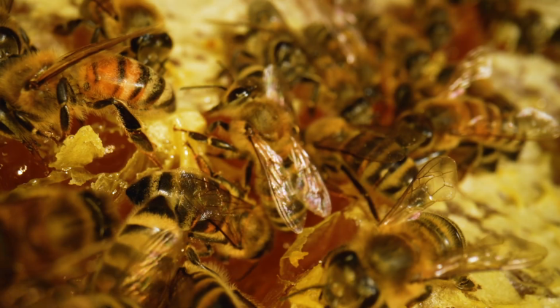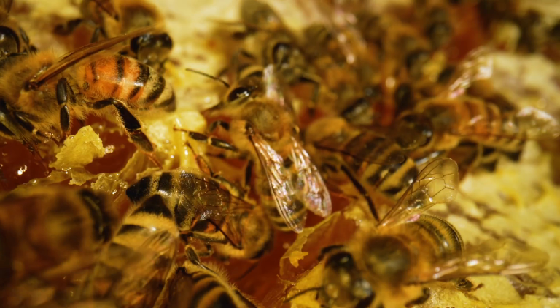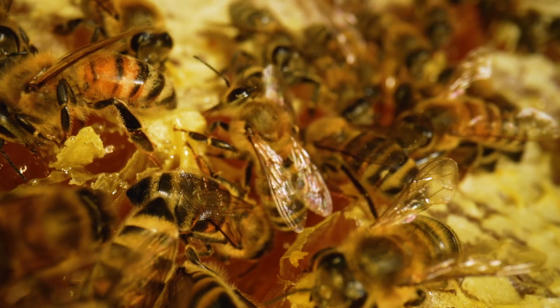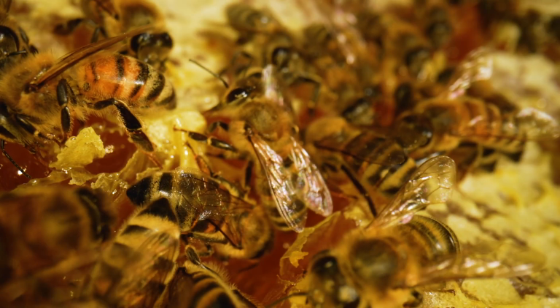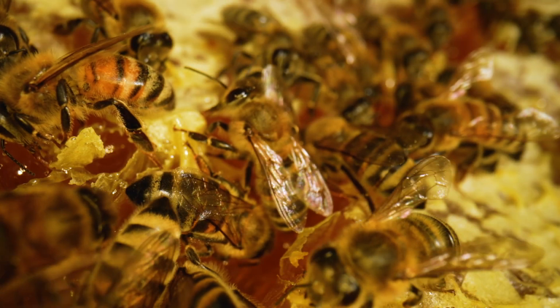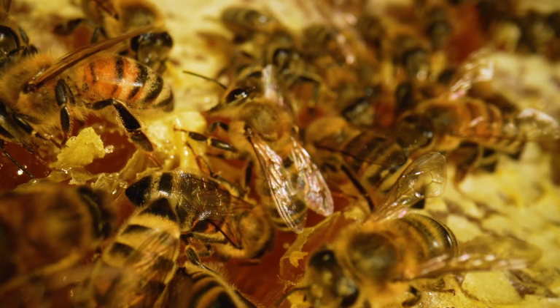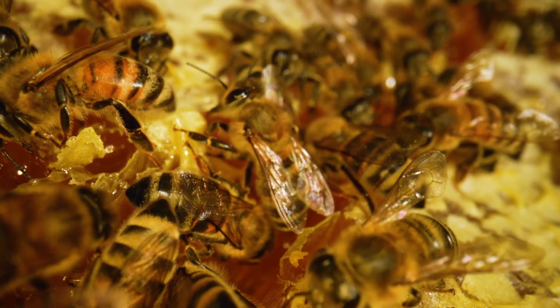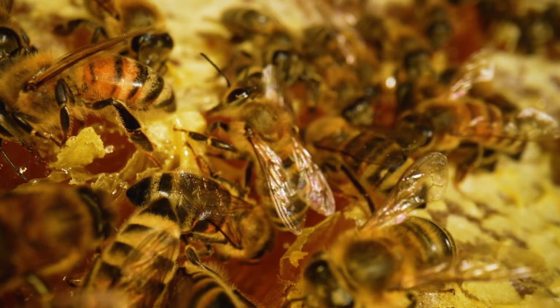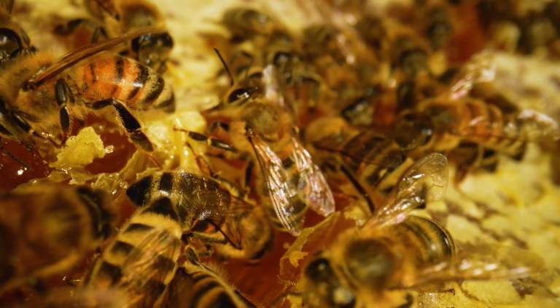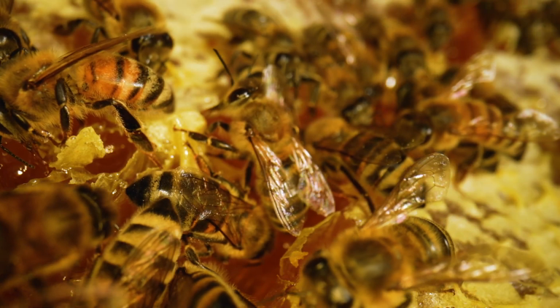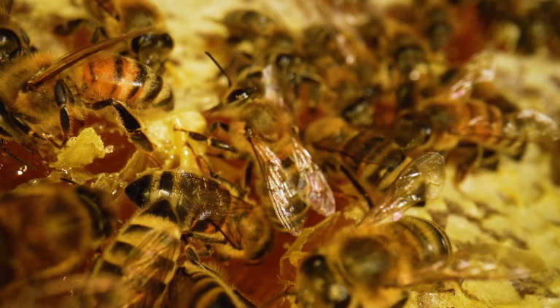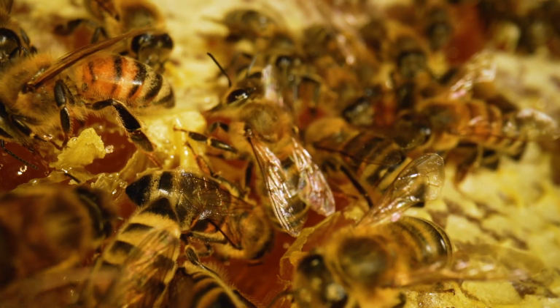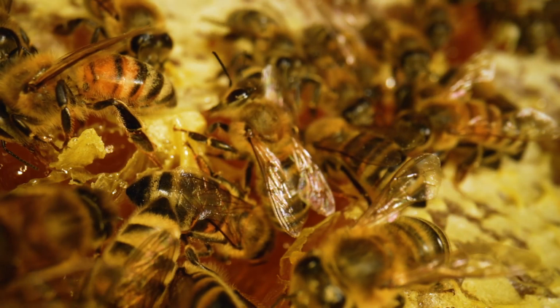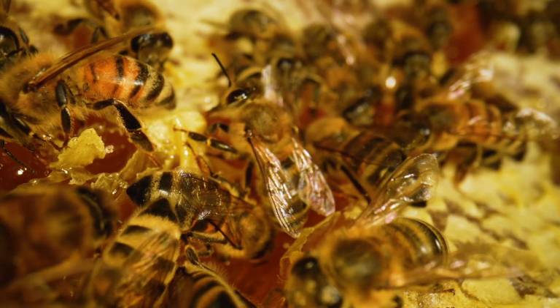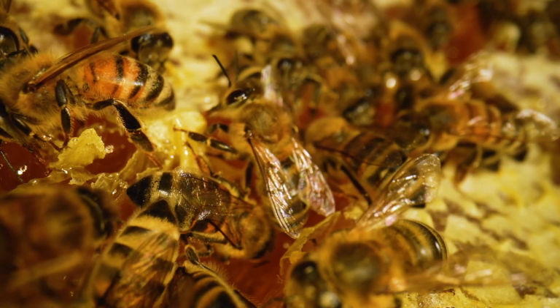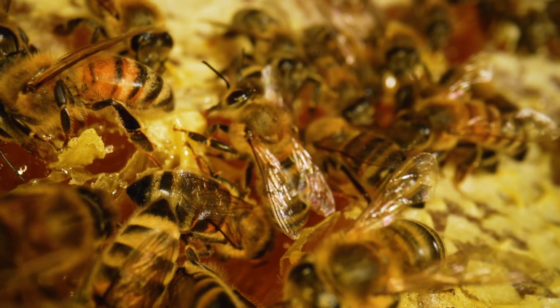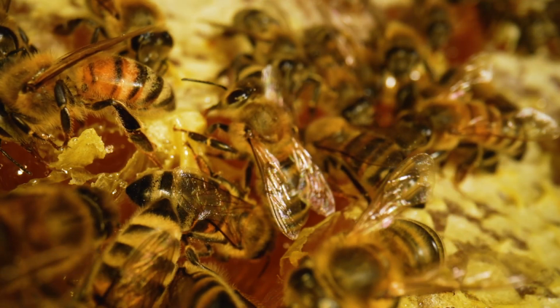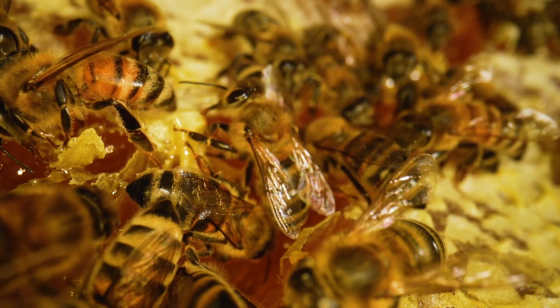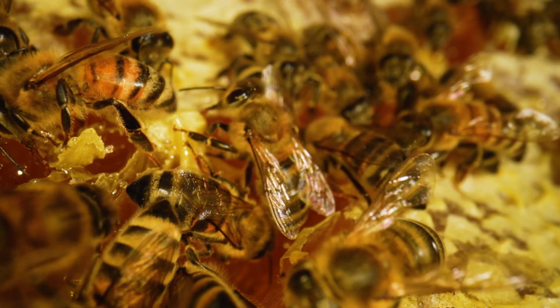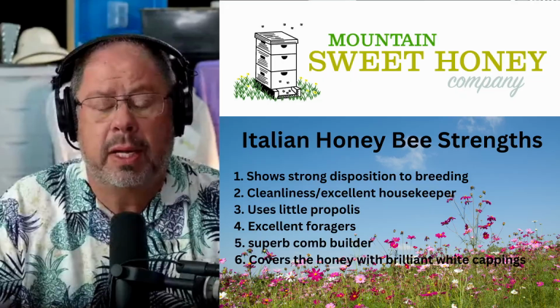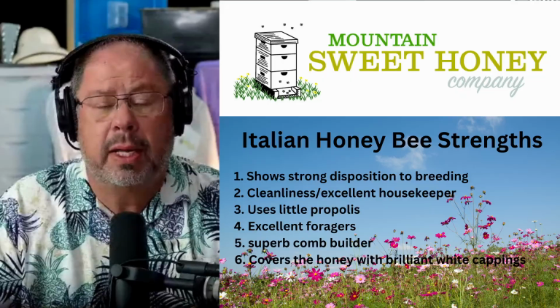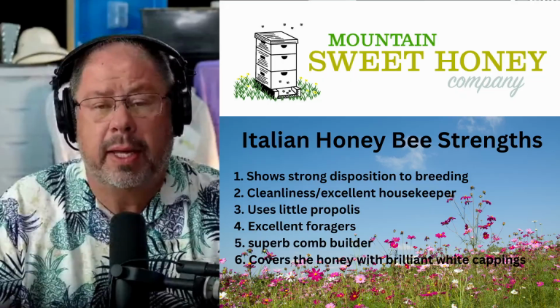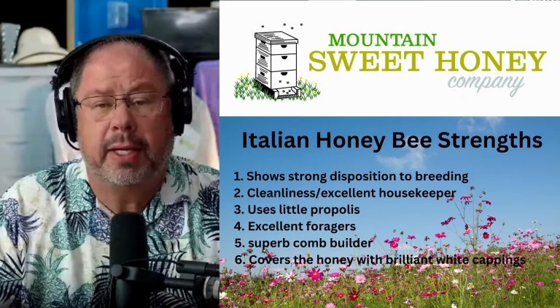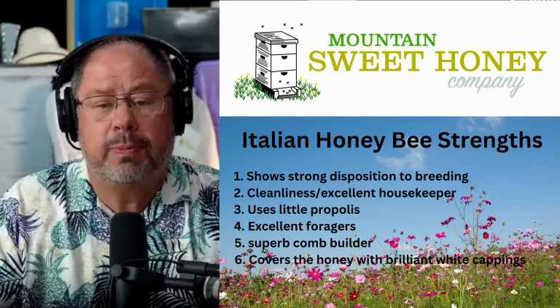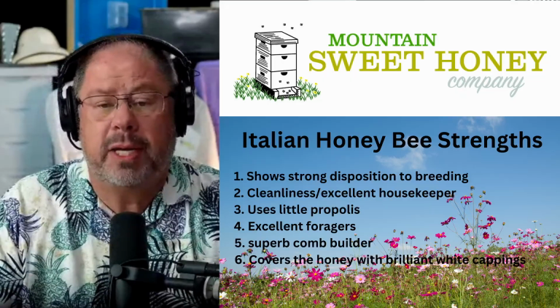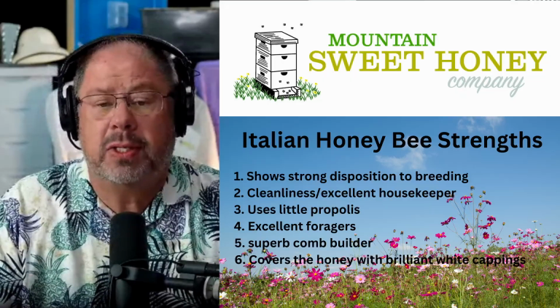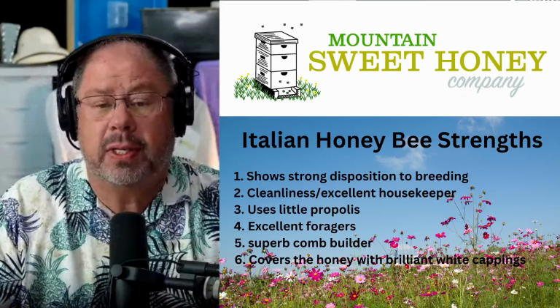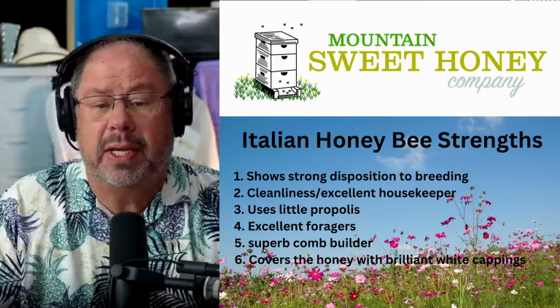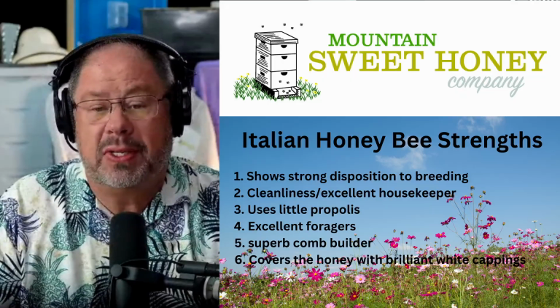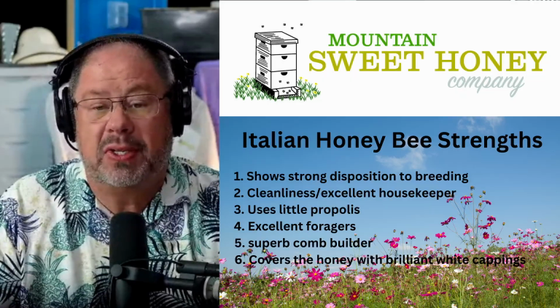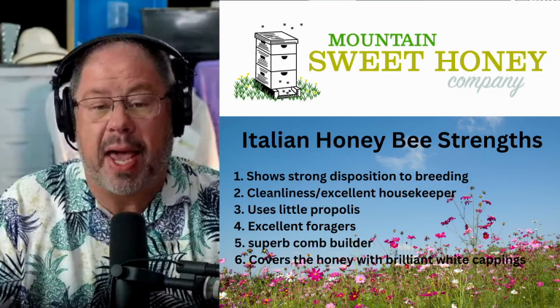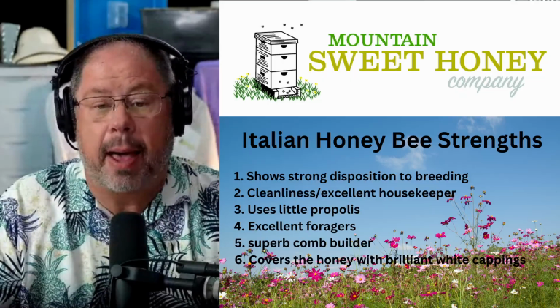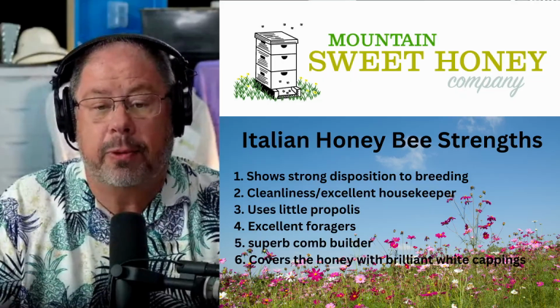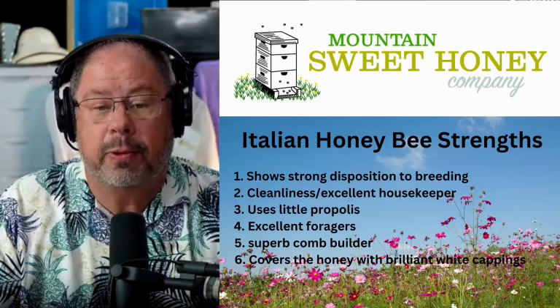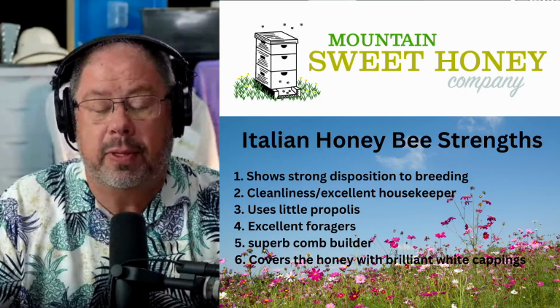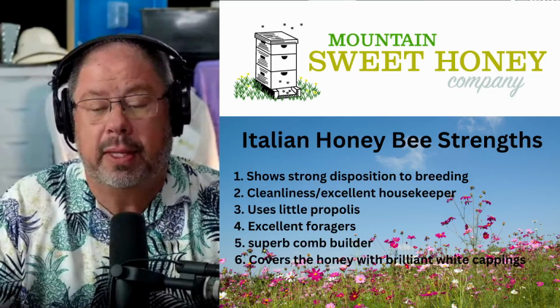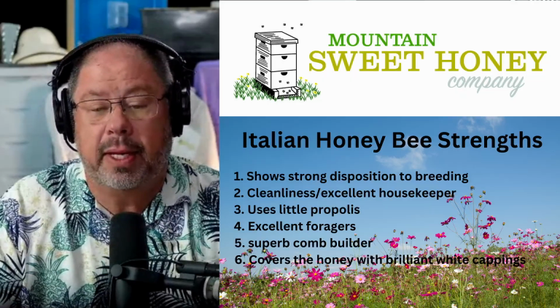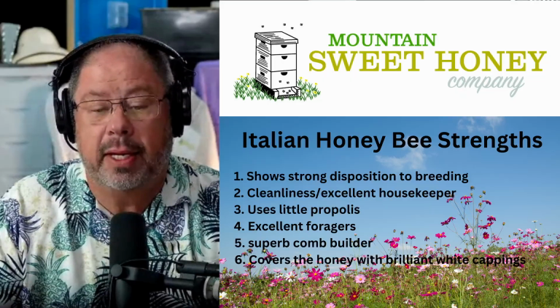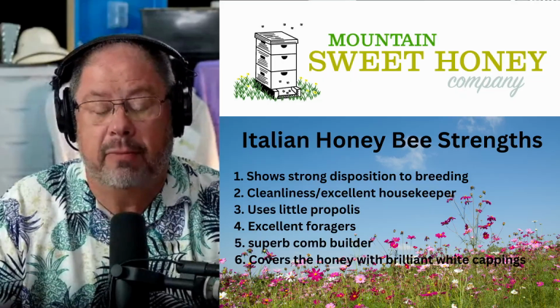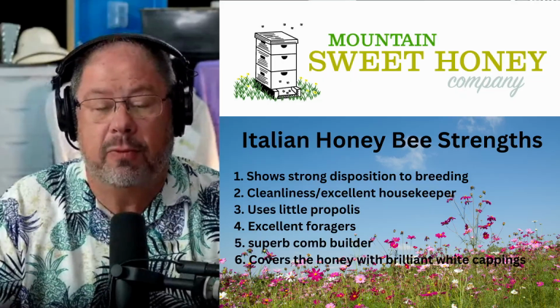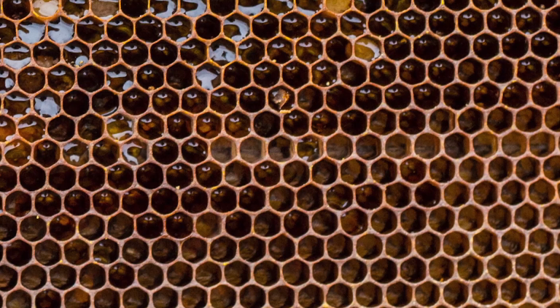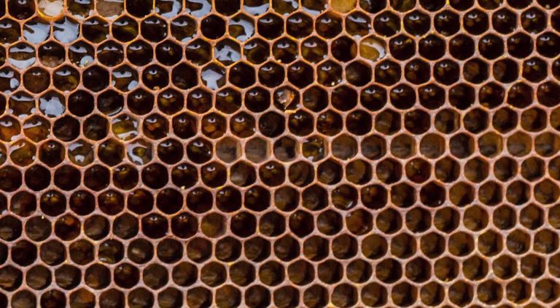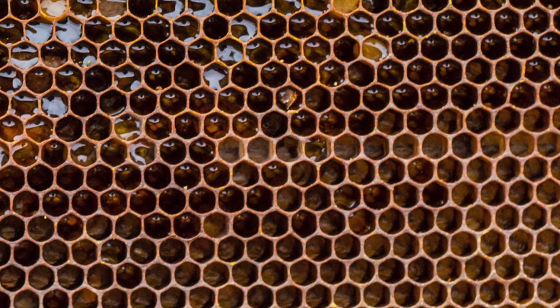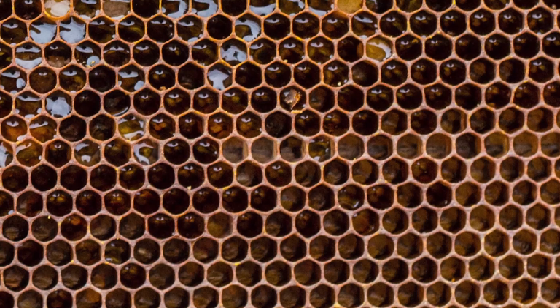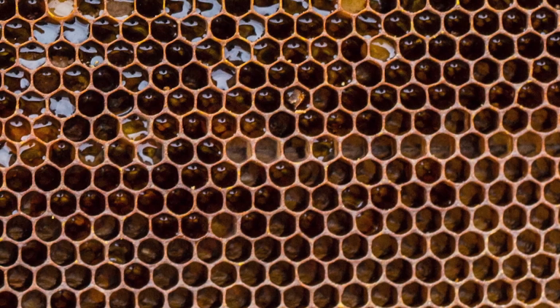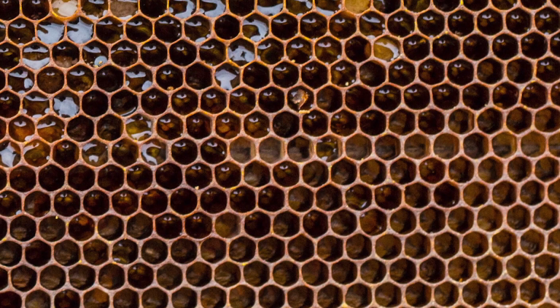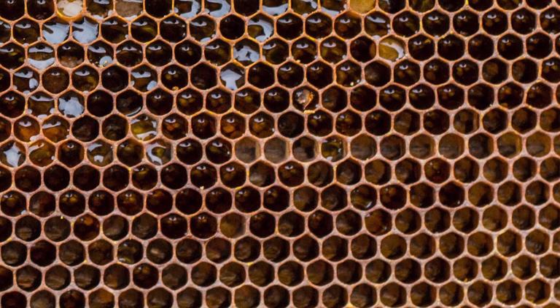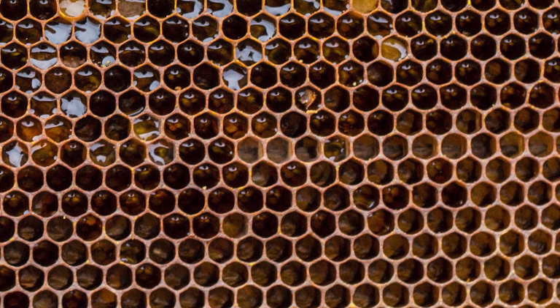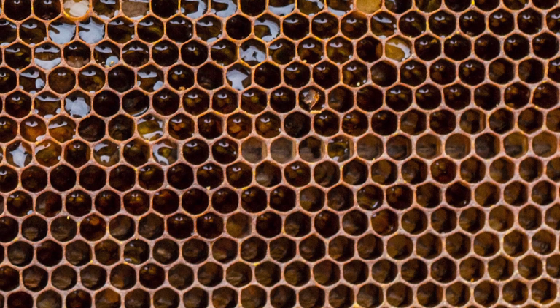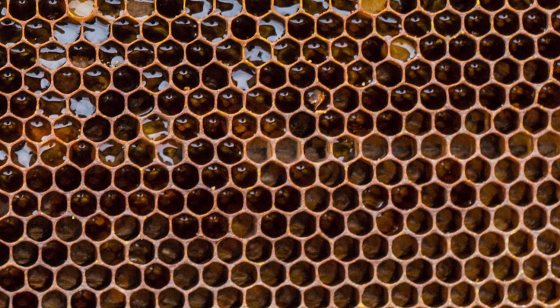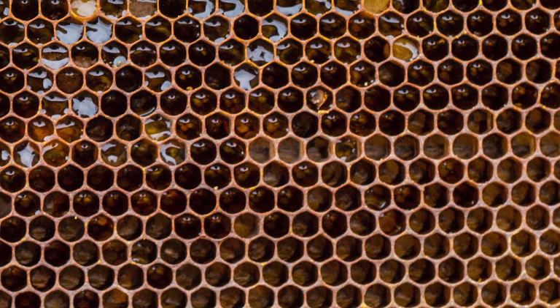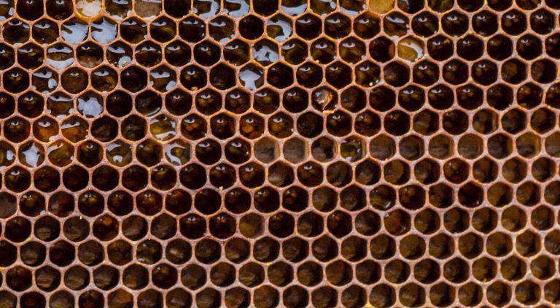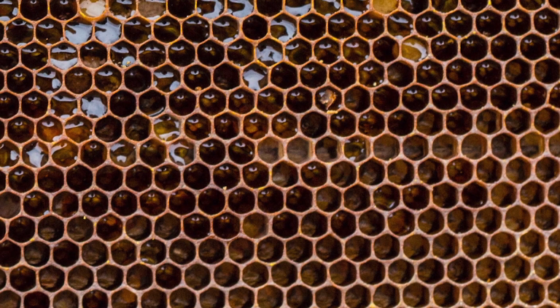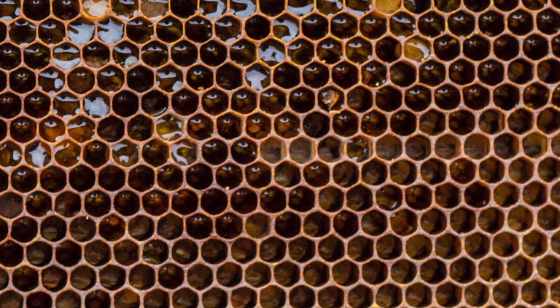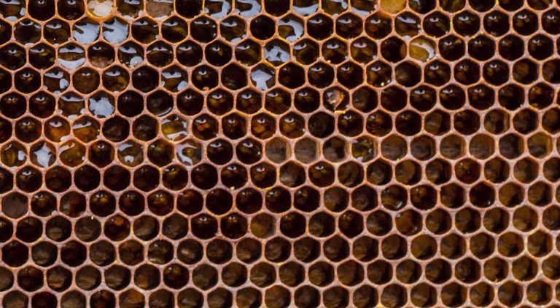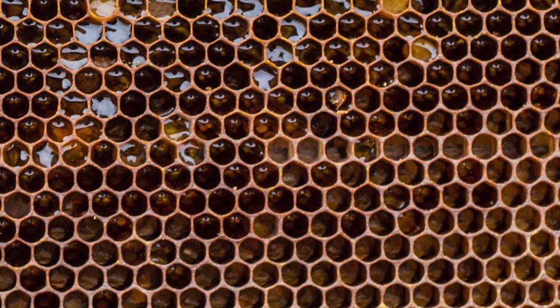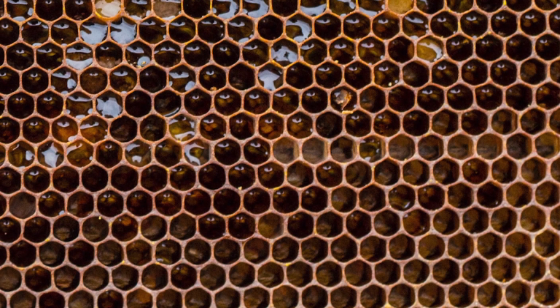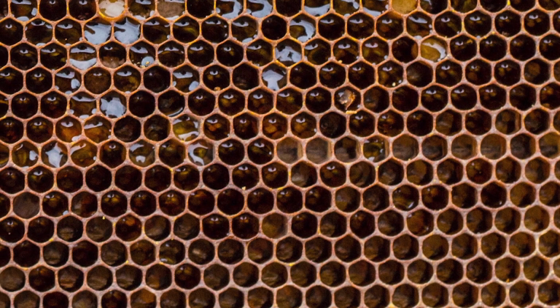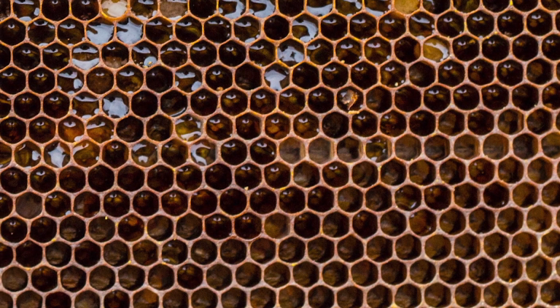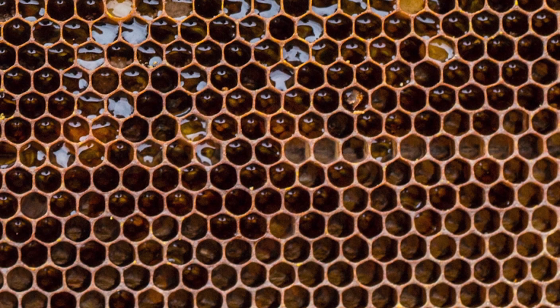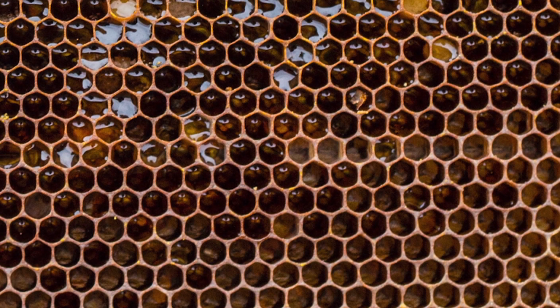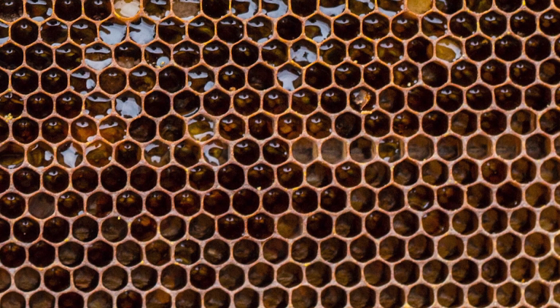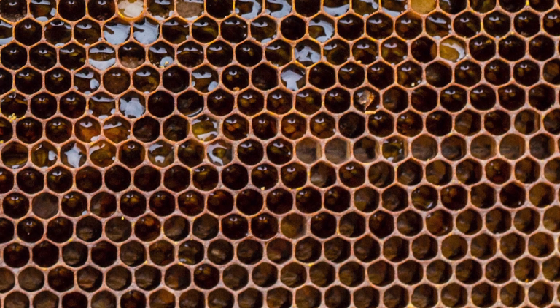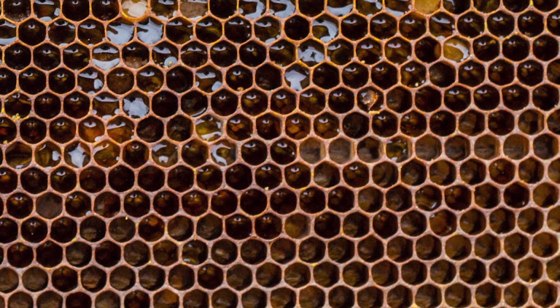Now propolis, for those that don't know, is basically sap that they get from various trees as they're foraging.